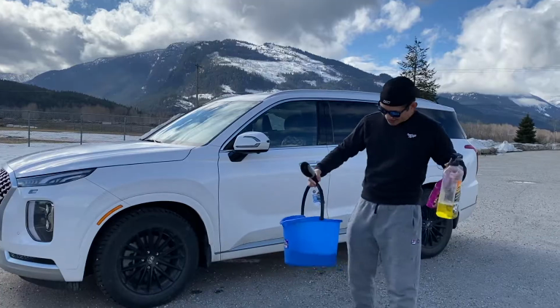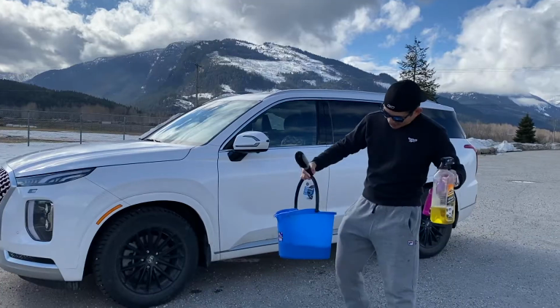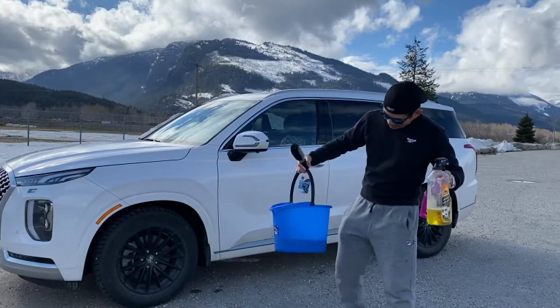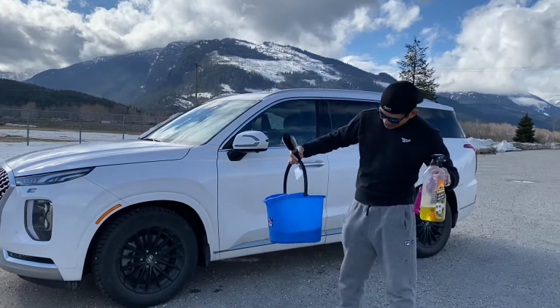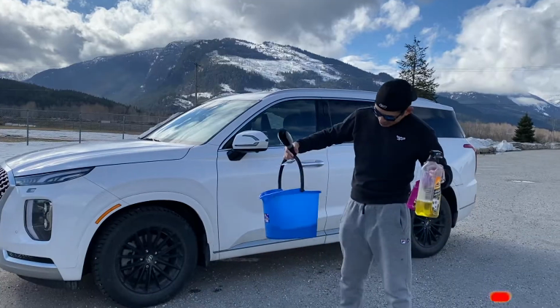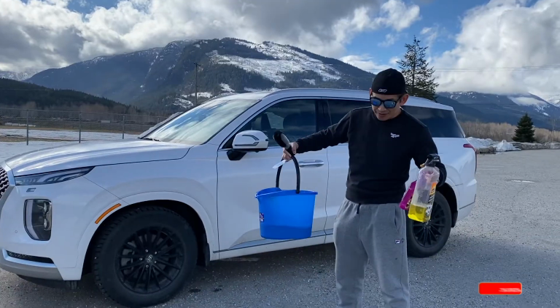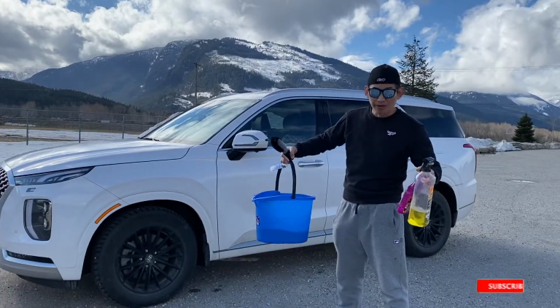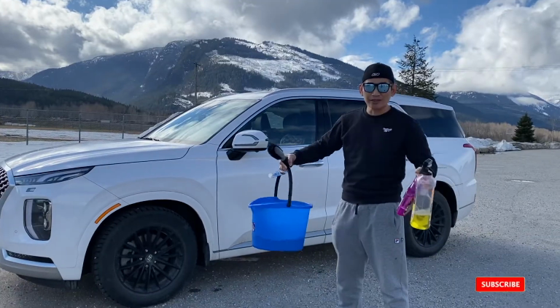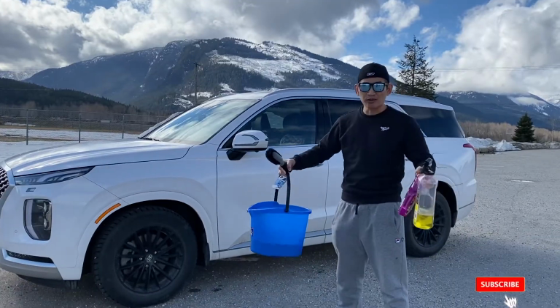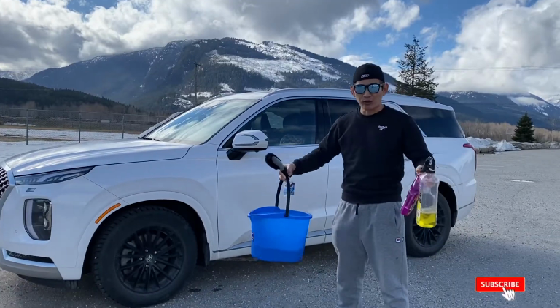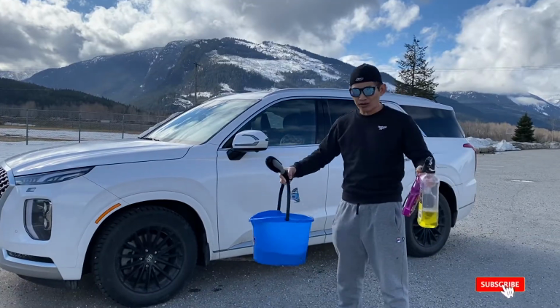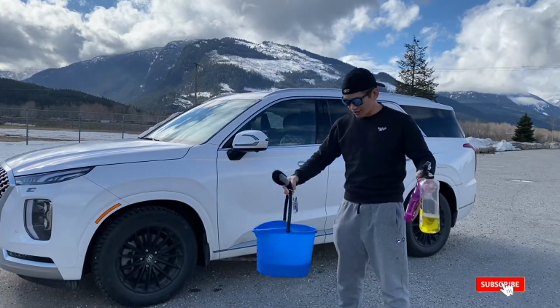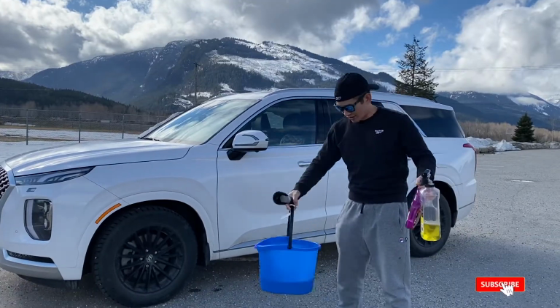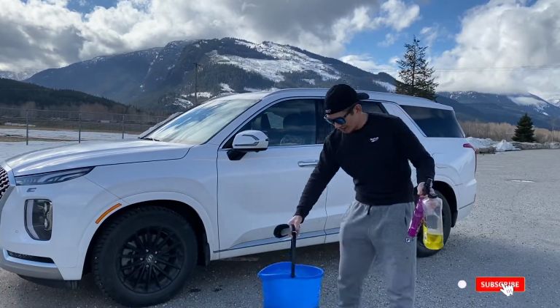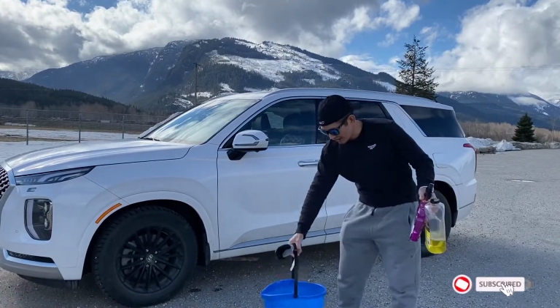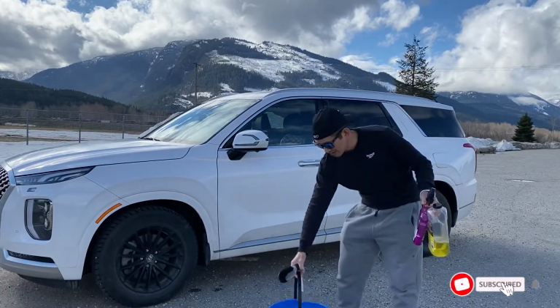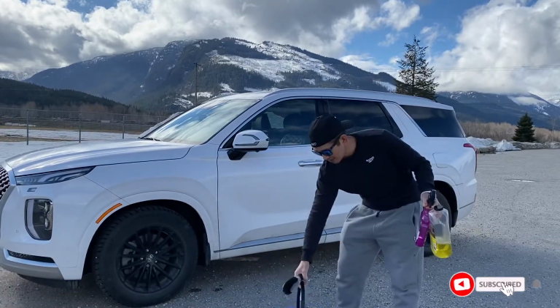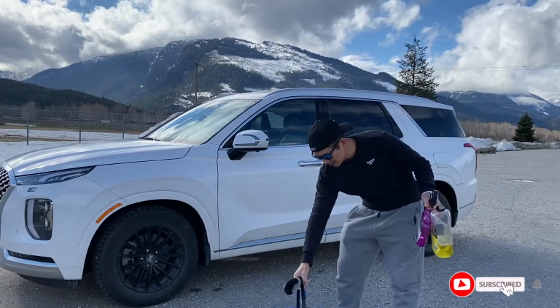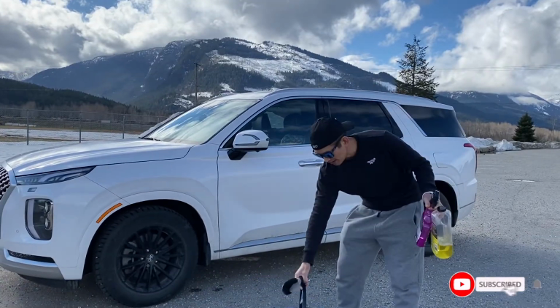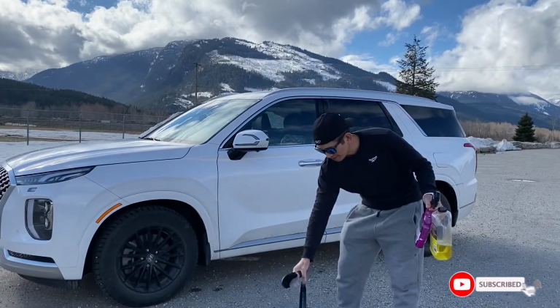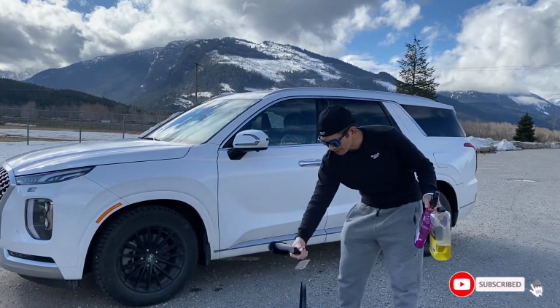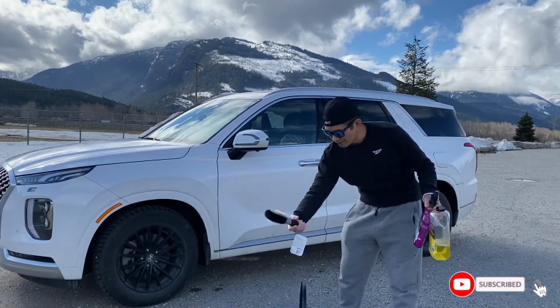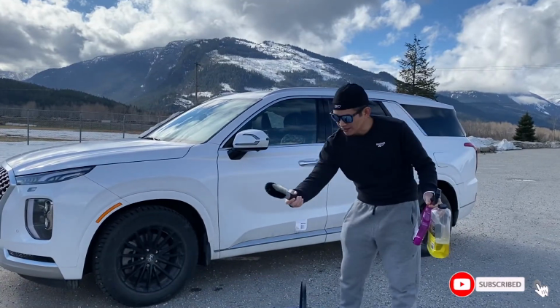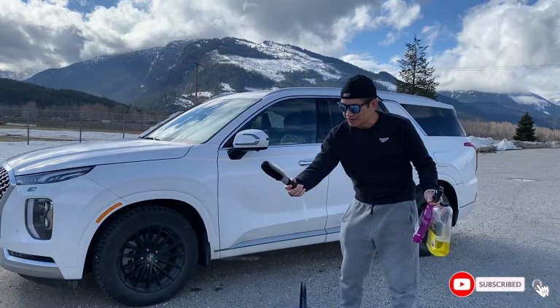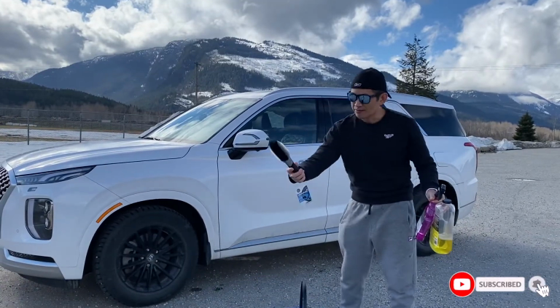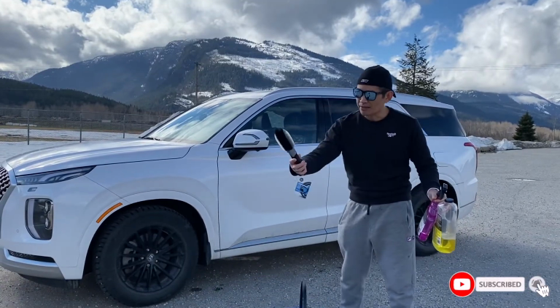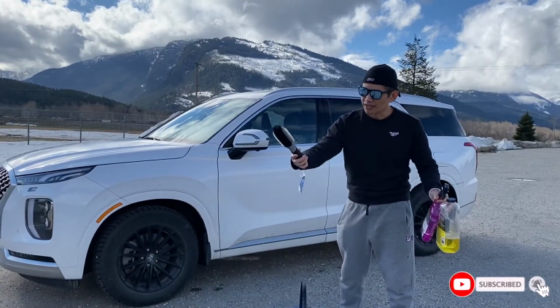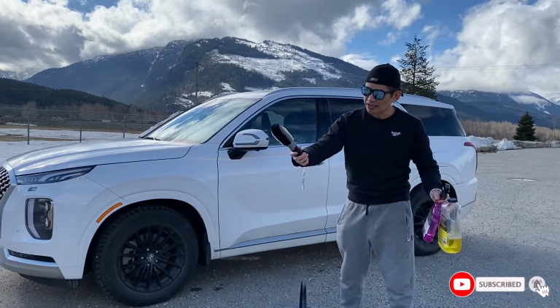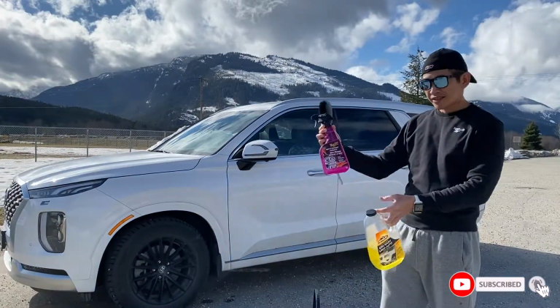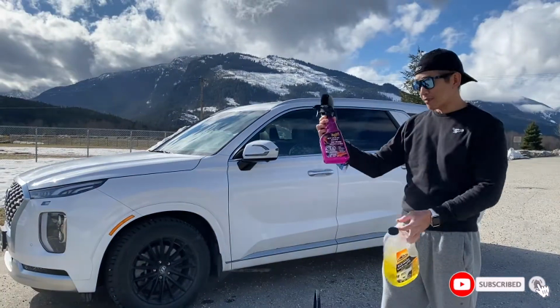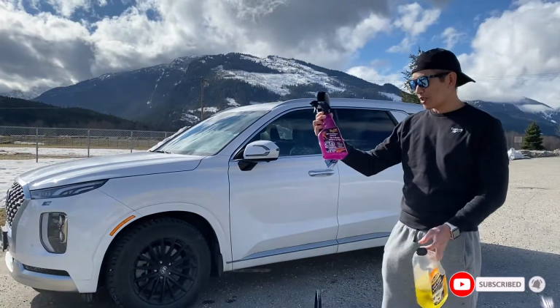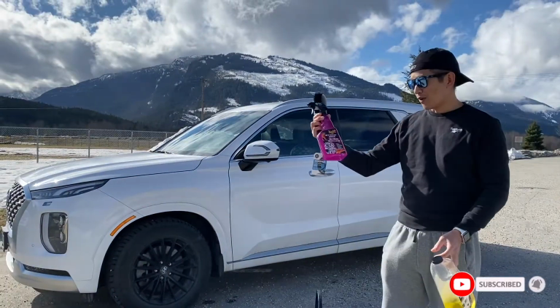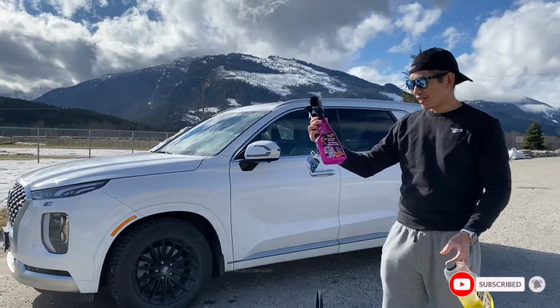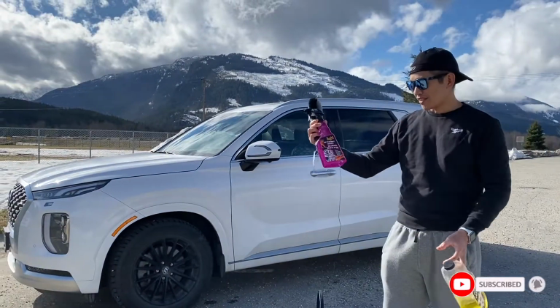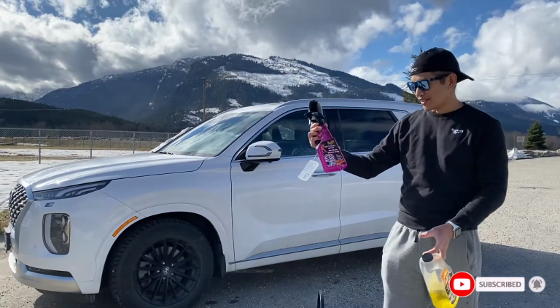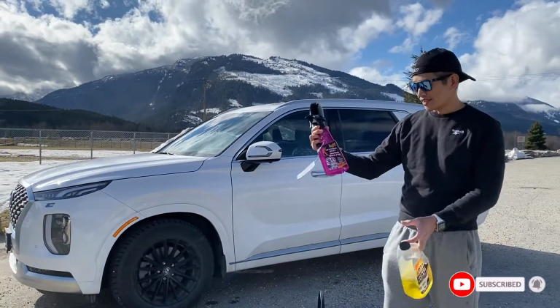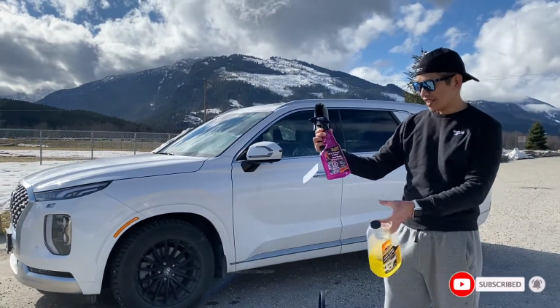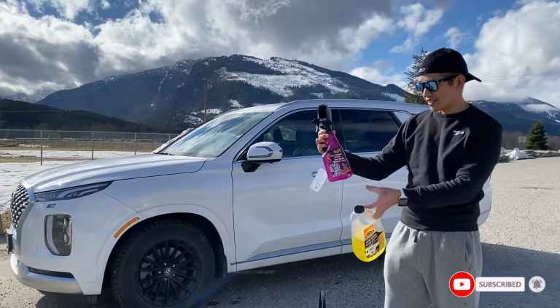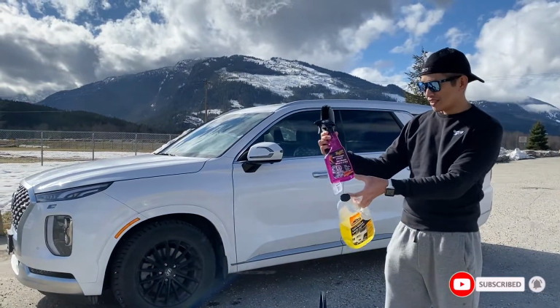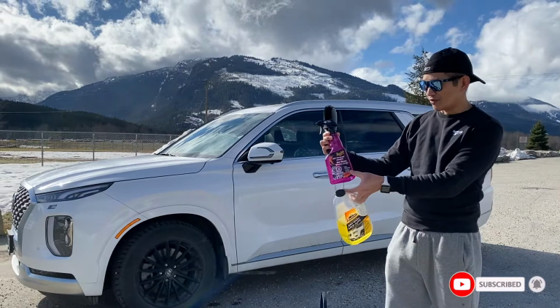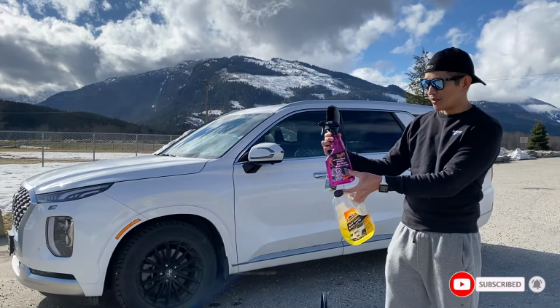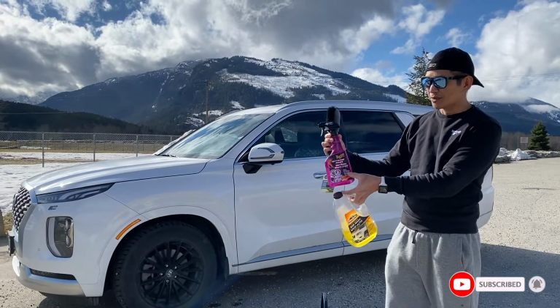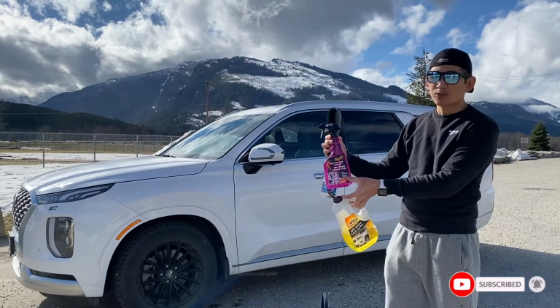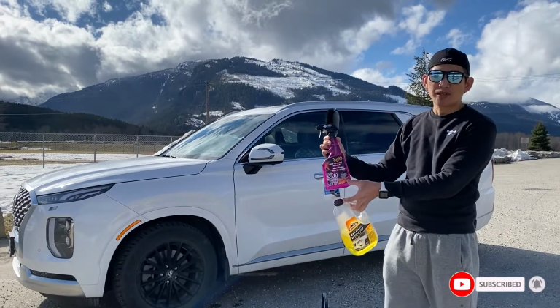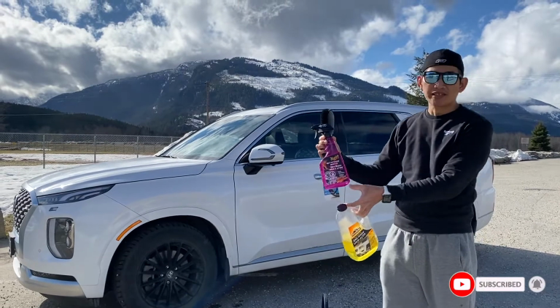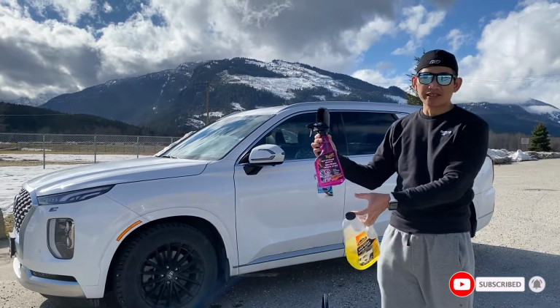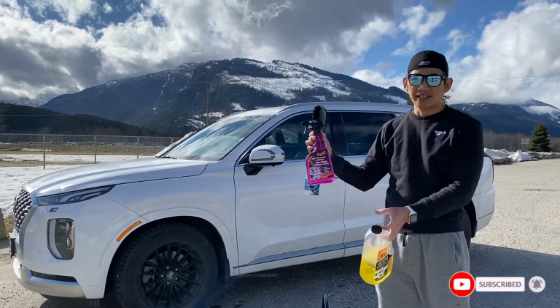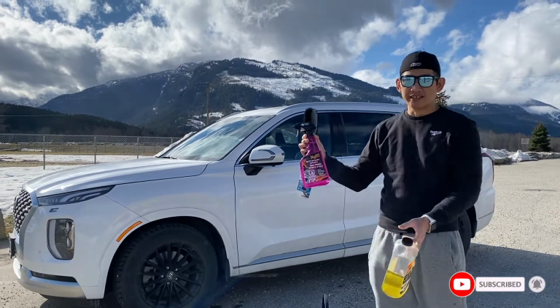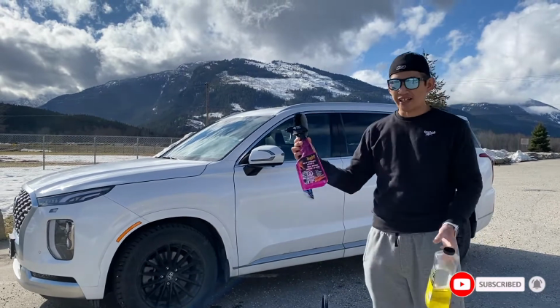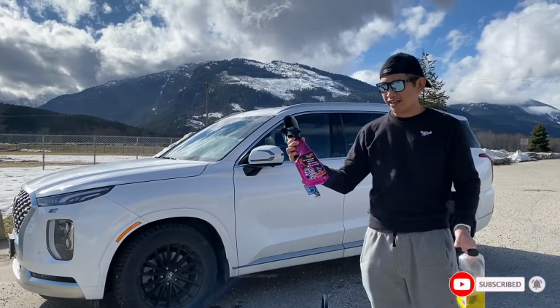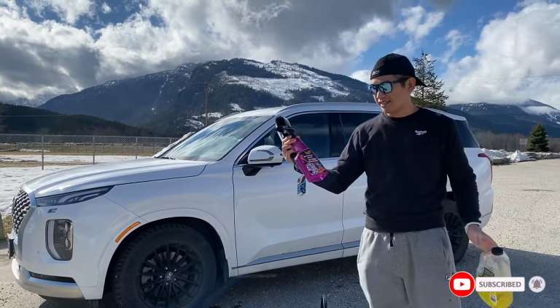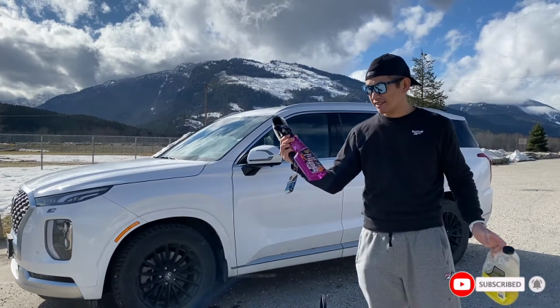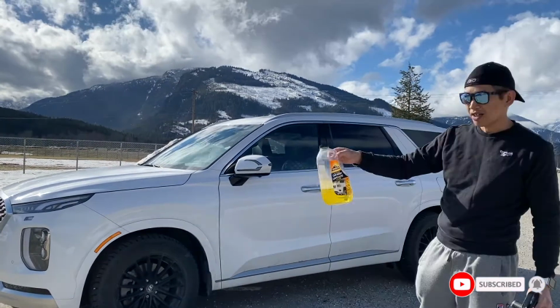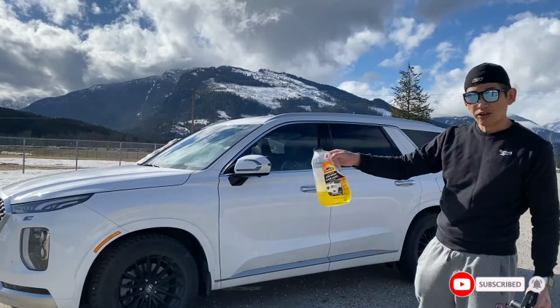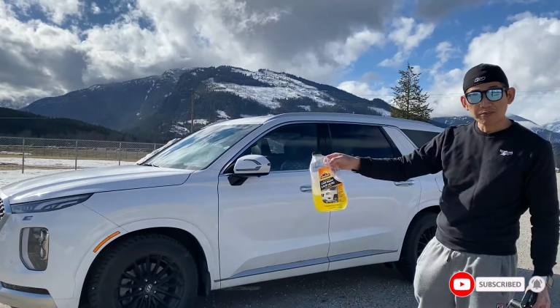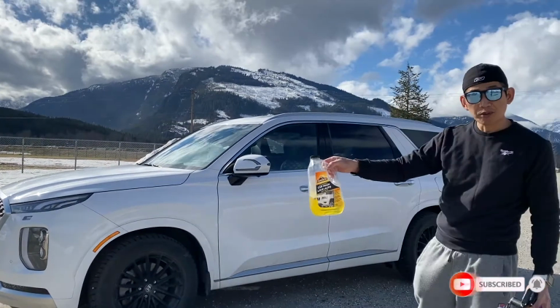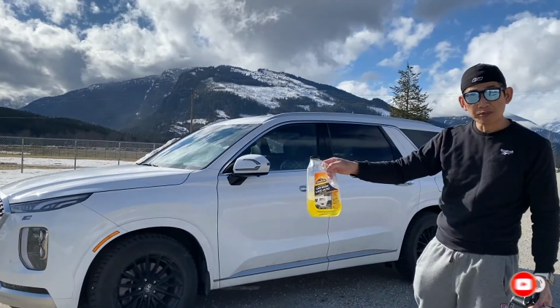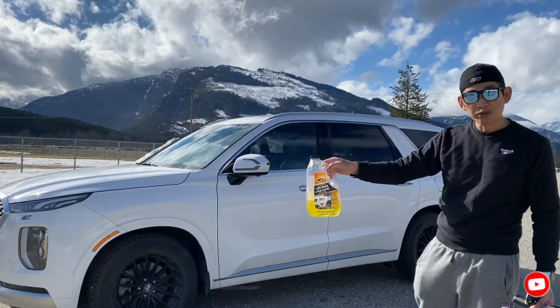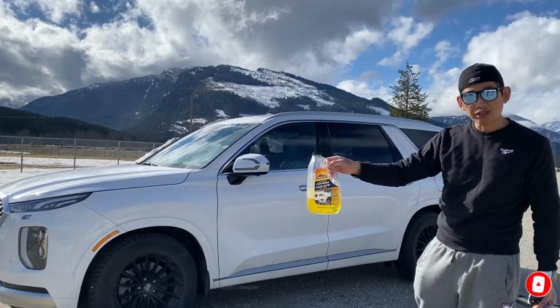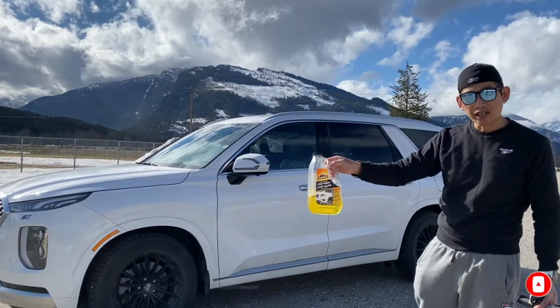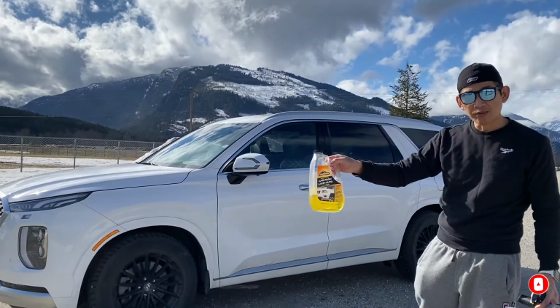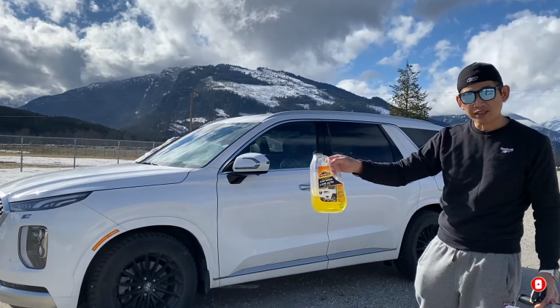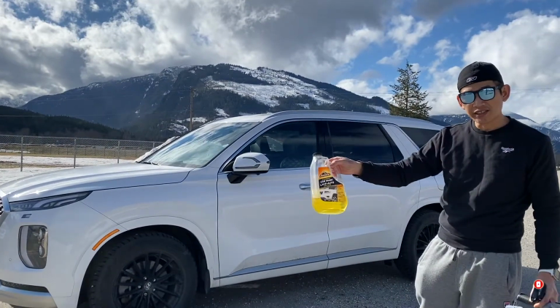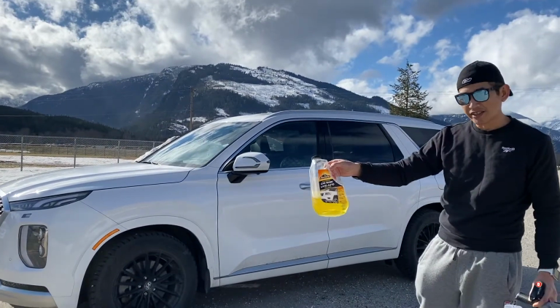These are my tools. I have a little brush, dummy wires, and the Meguiar's hot rims wheels and tires product. I also have an all-purpose car wash here.